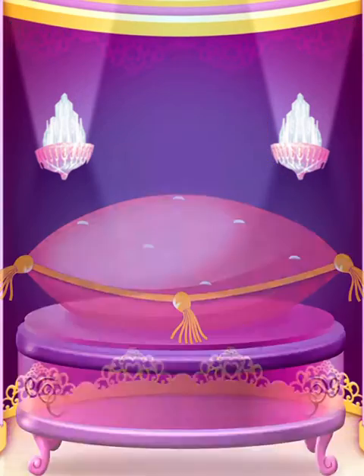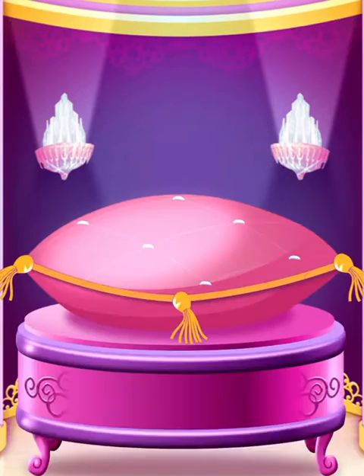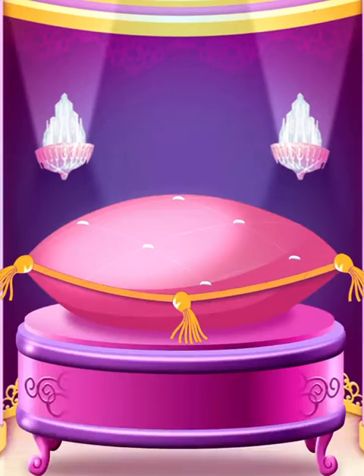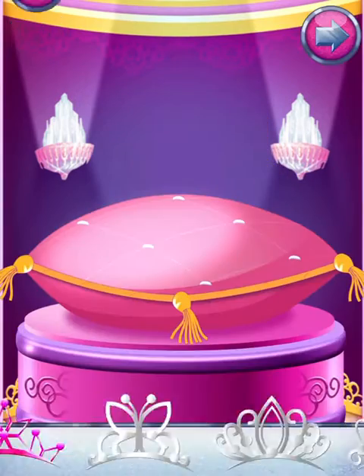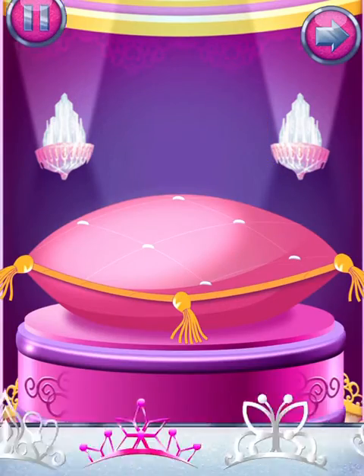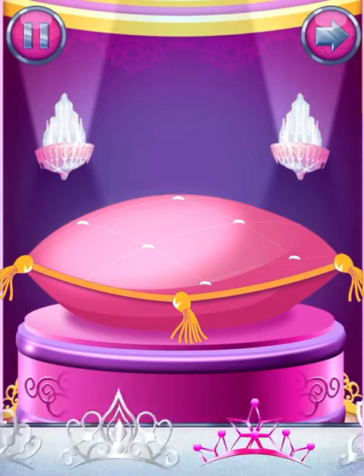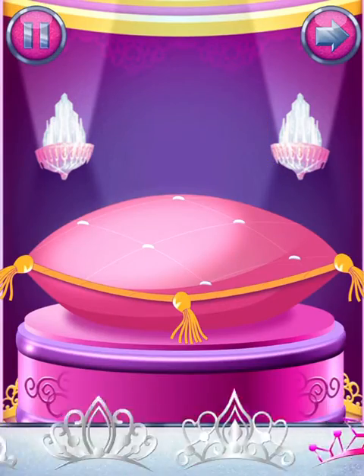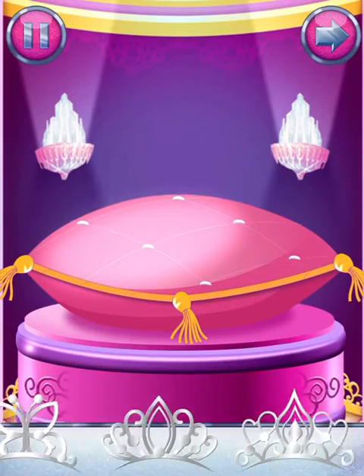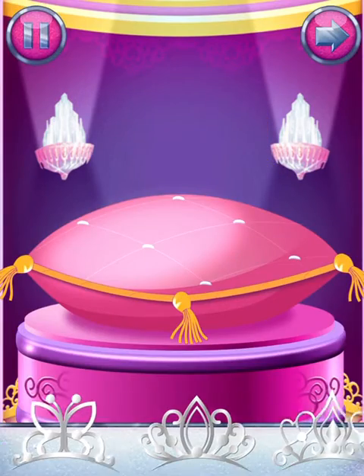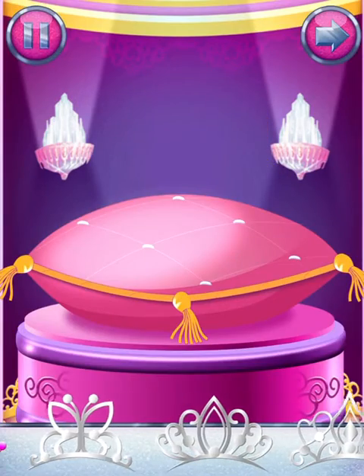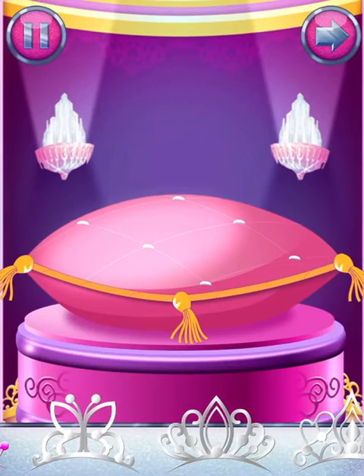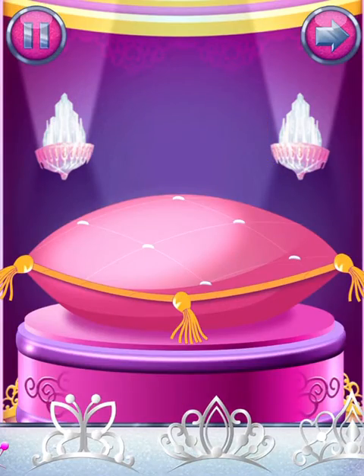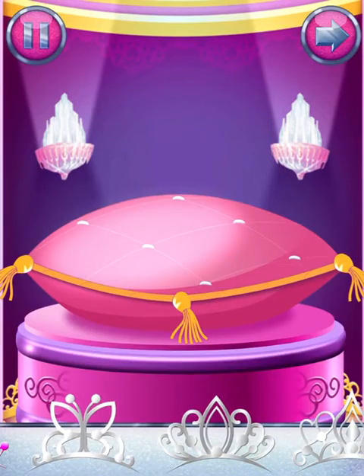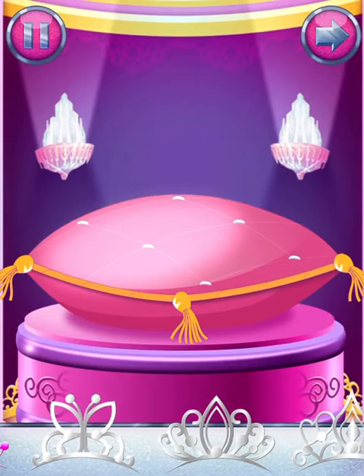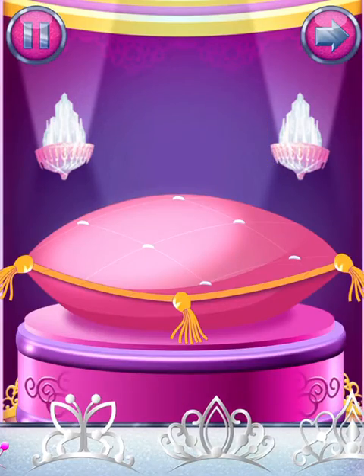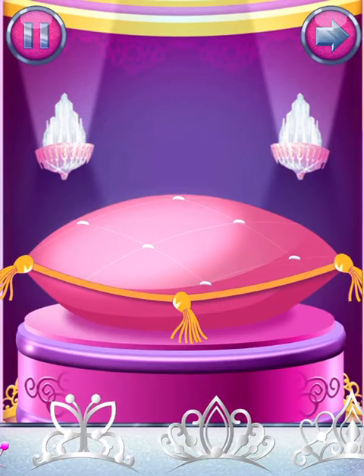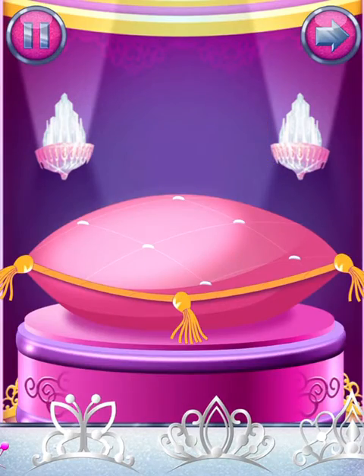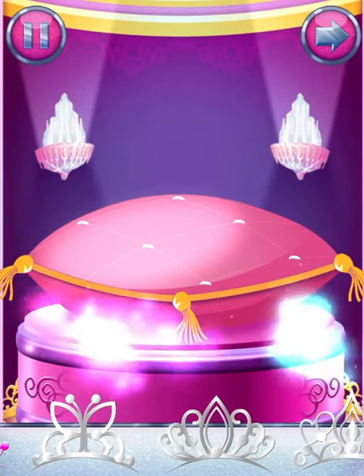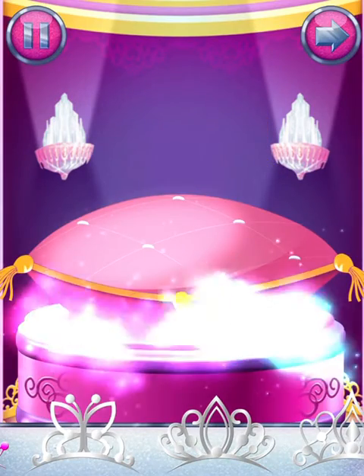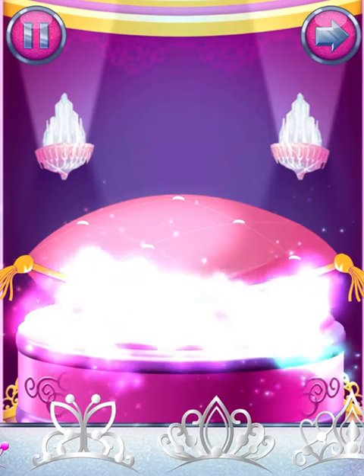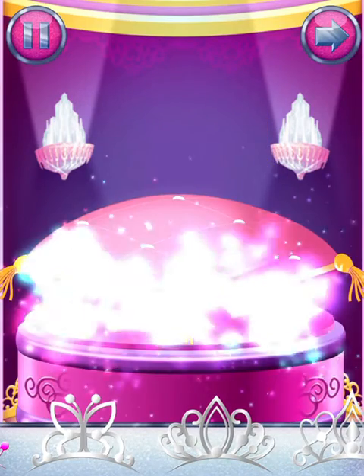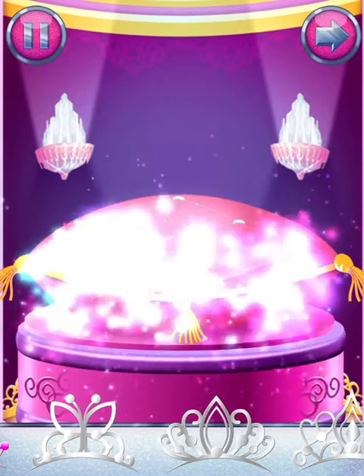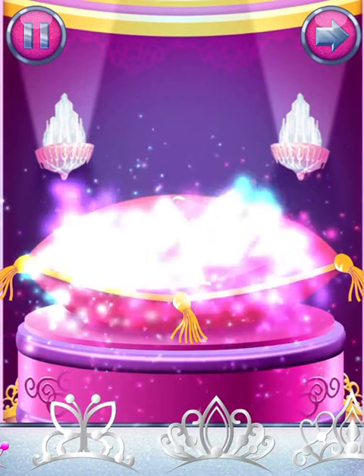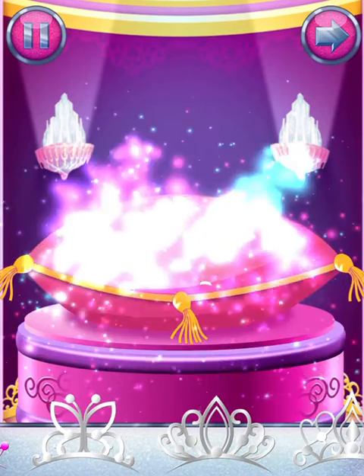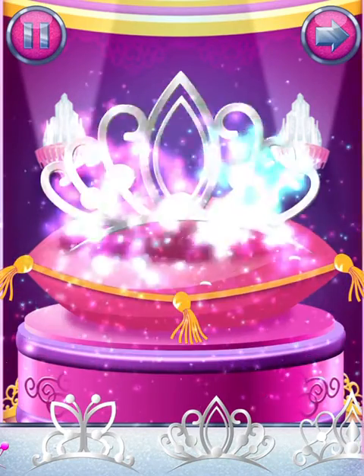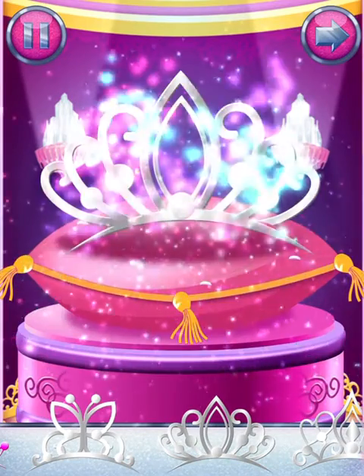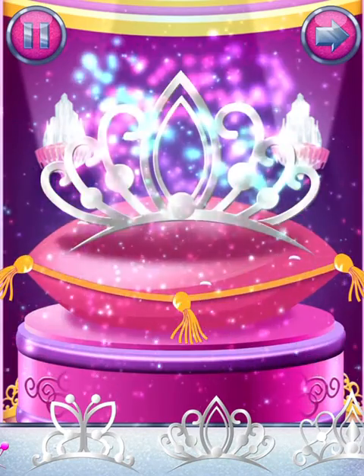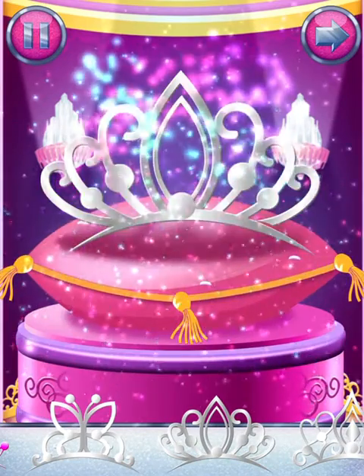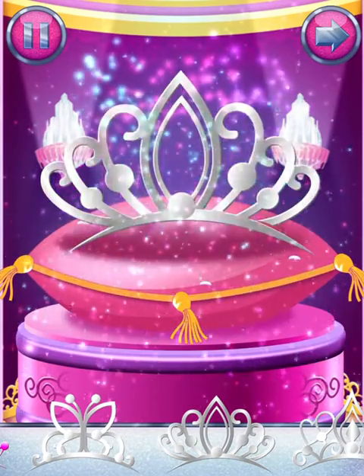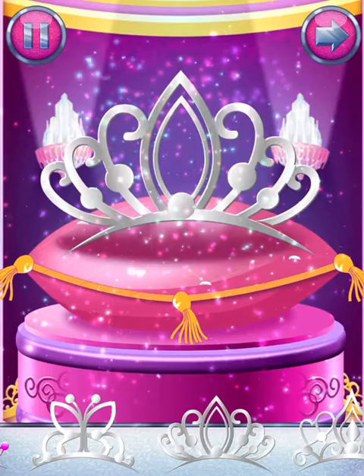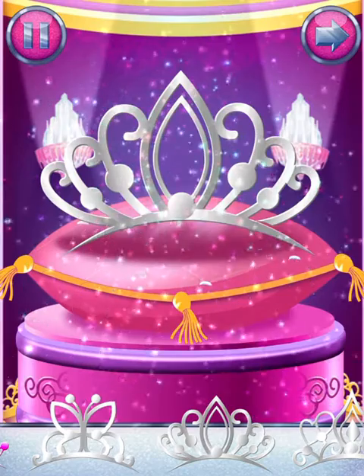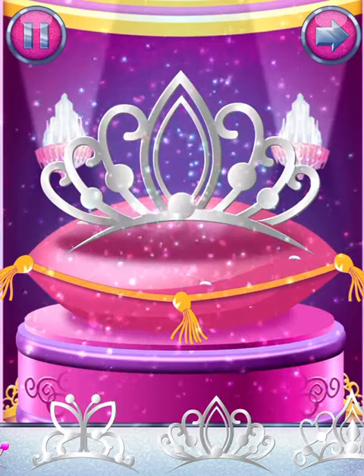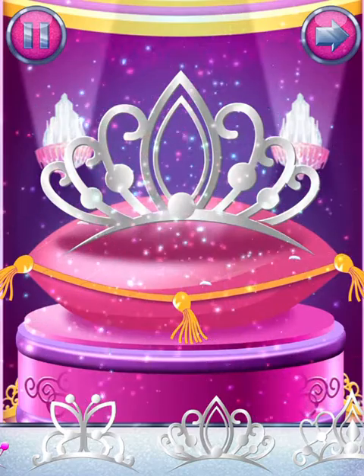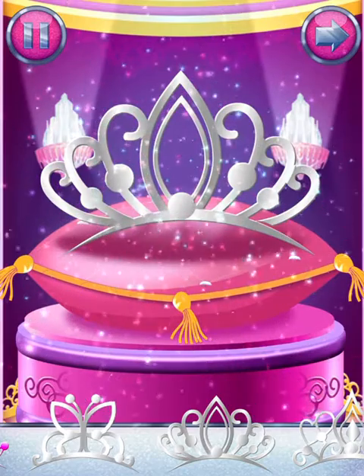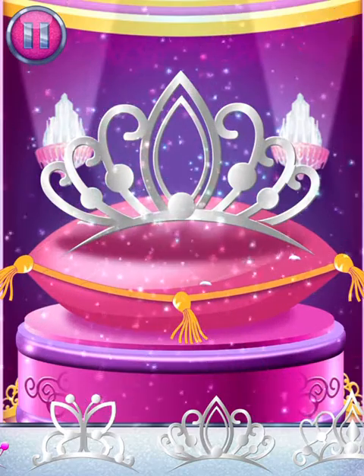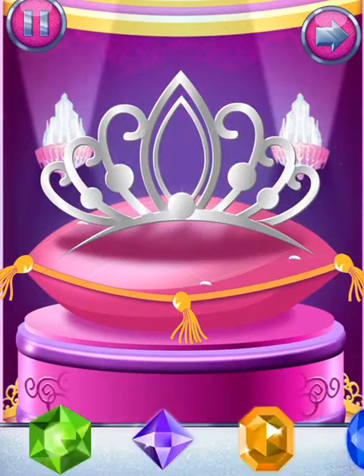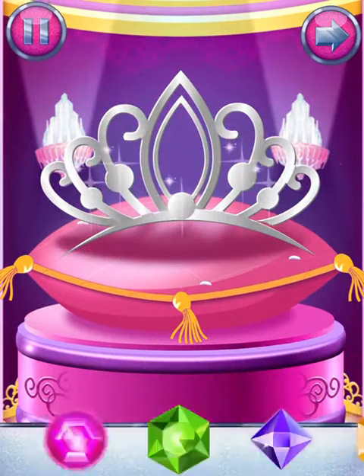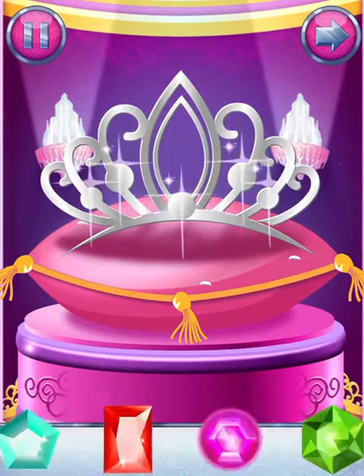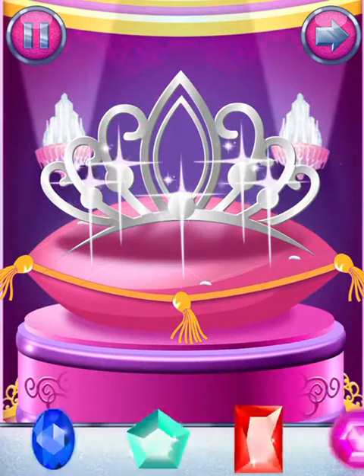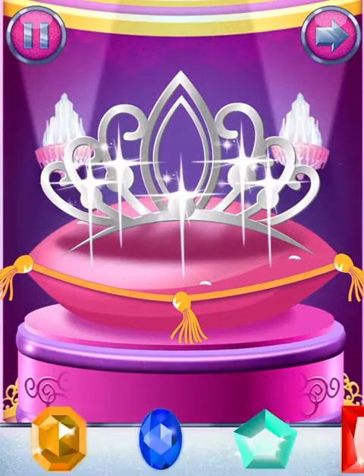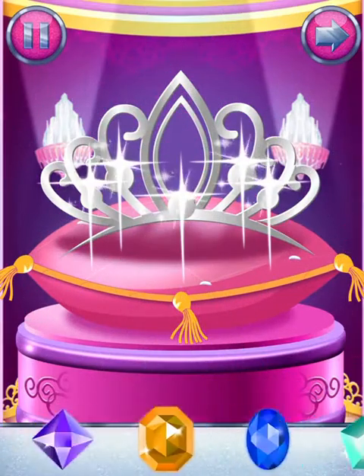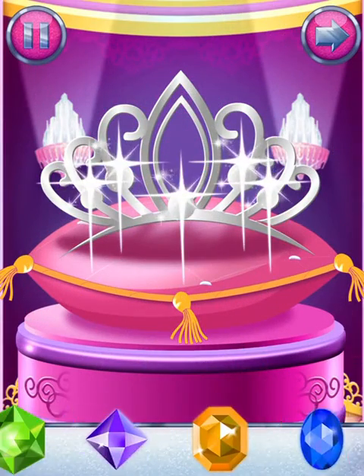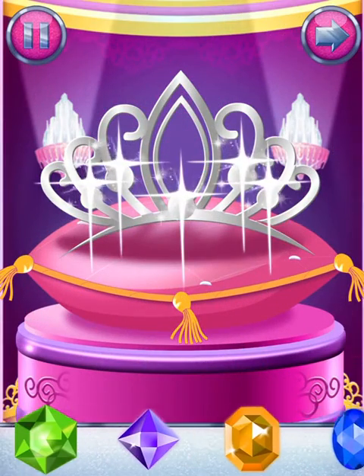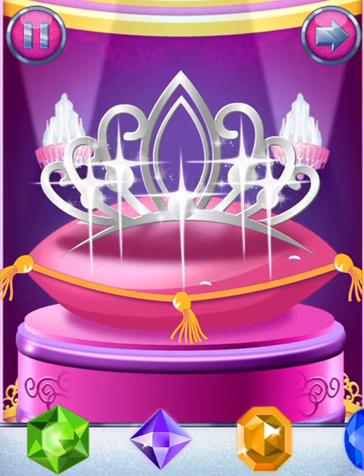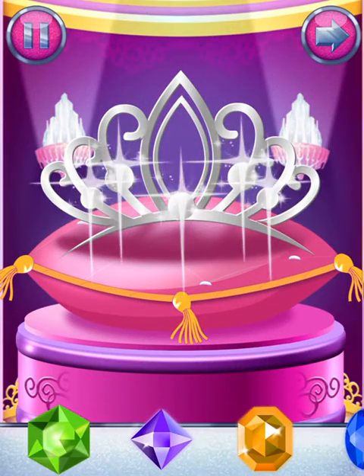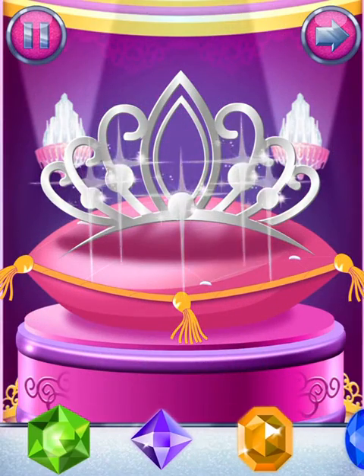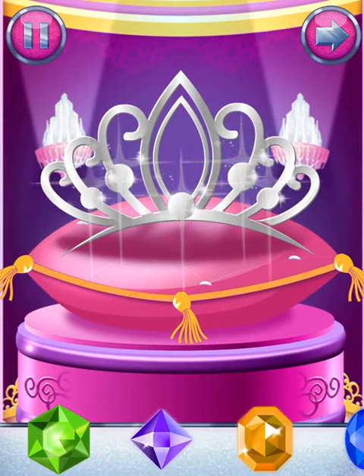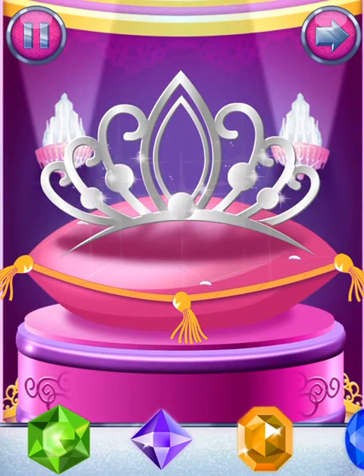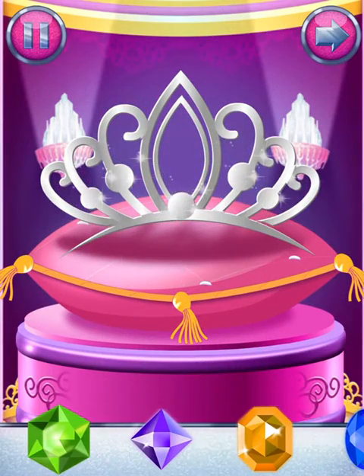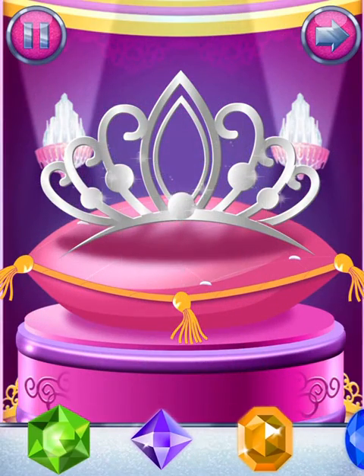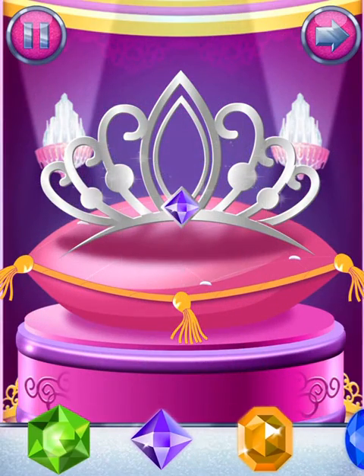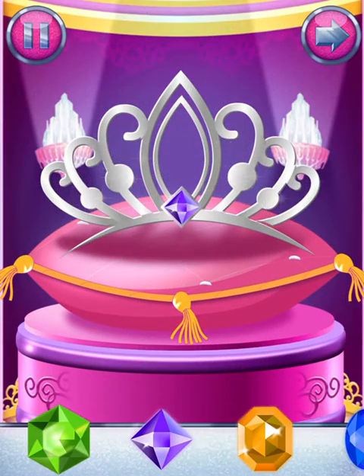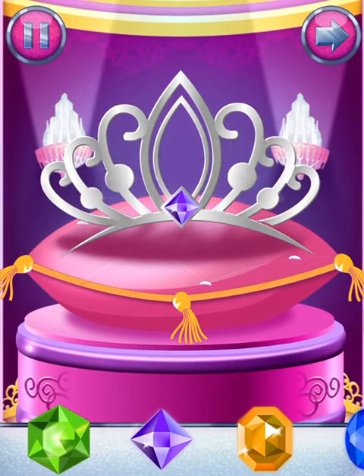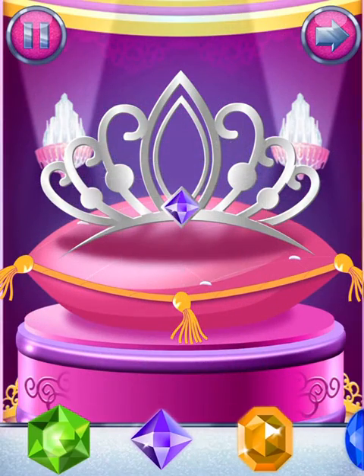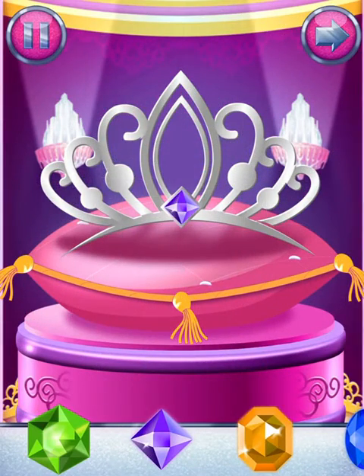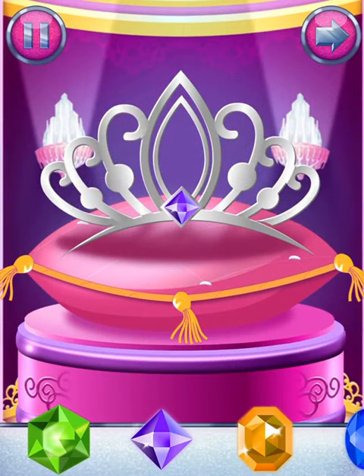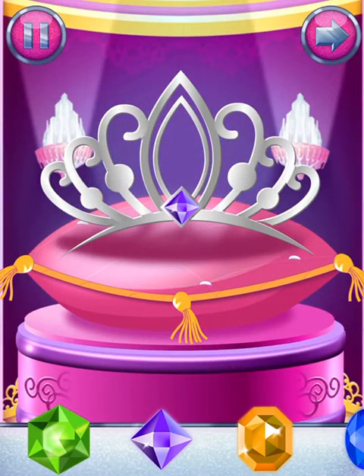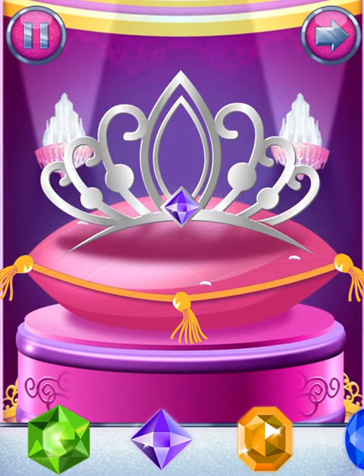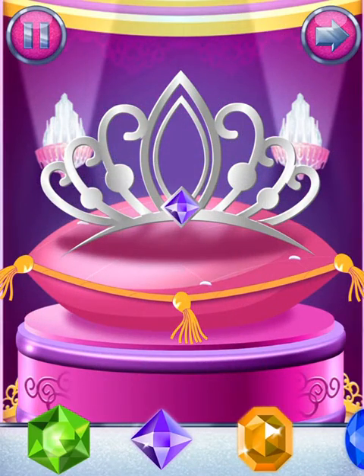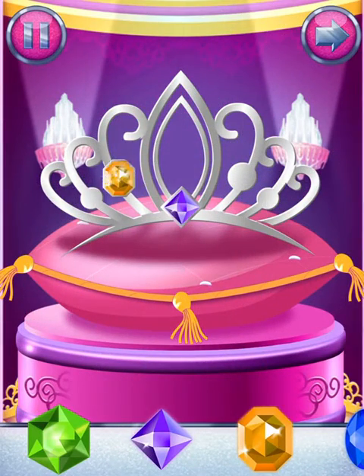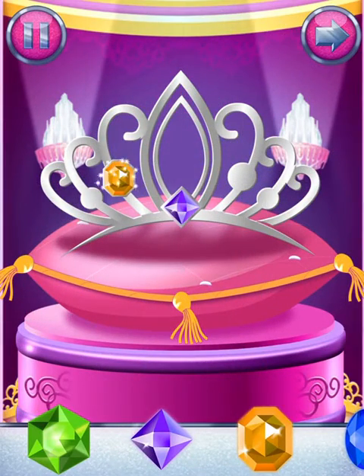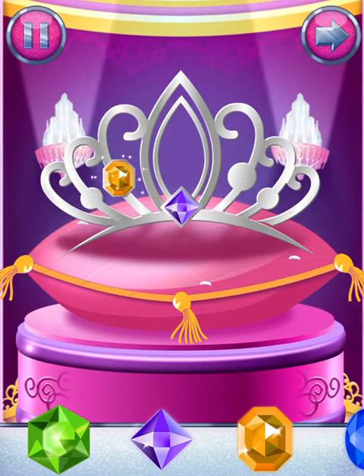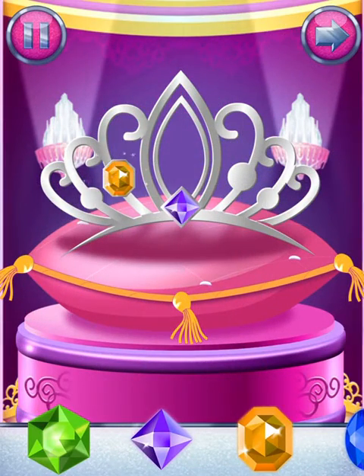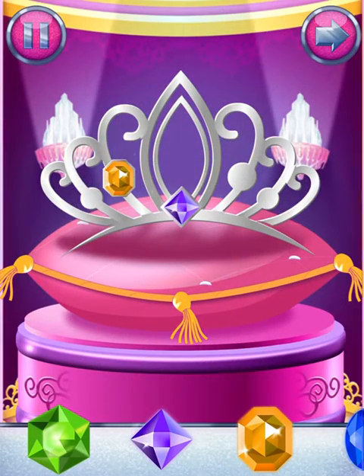Choose a tiara for the perfect princess look. Glam up your tiara by adding gems.